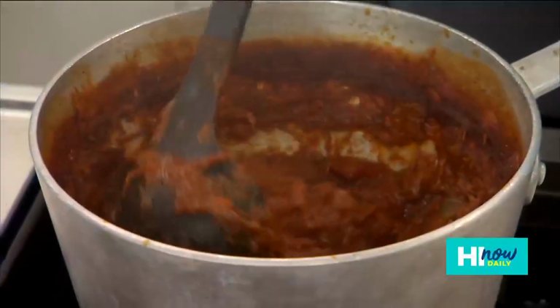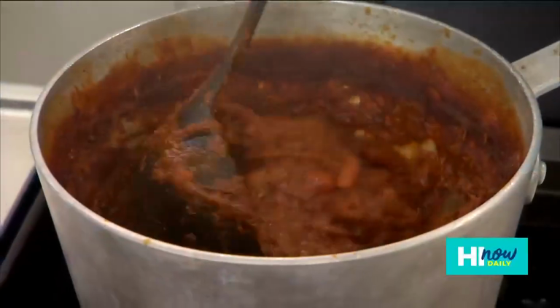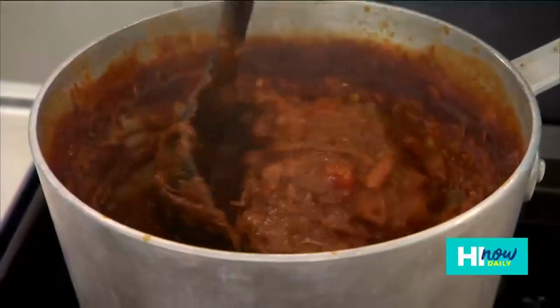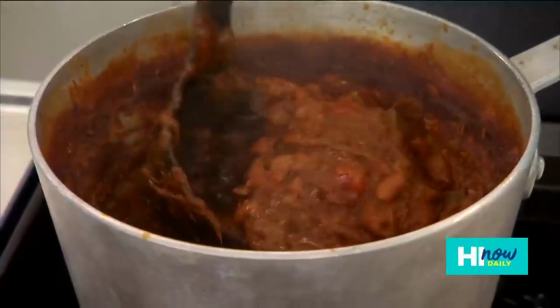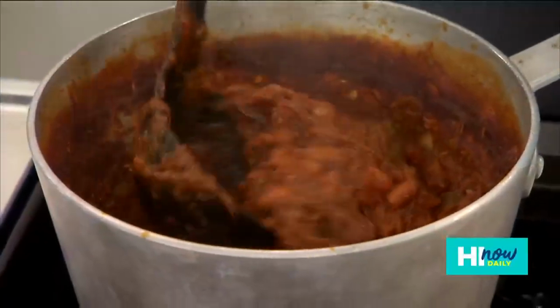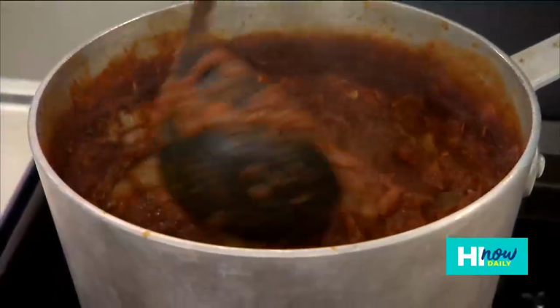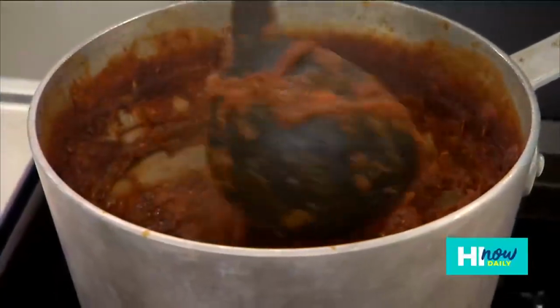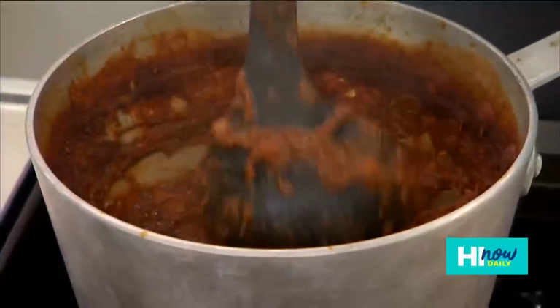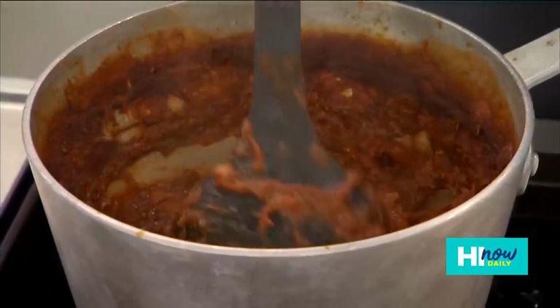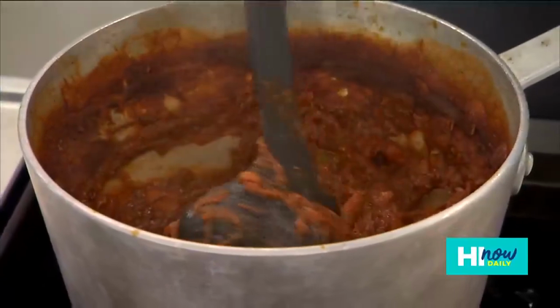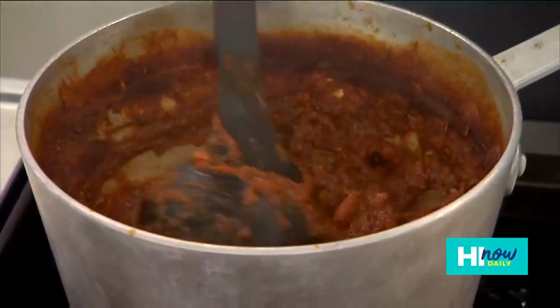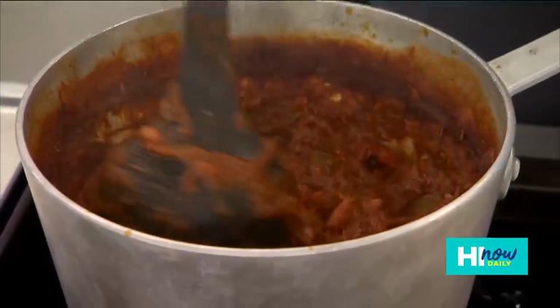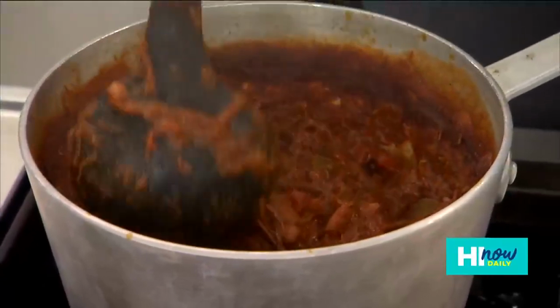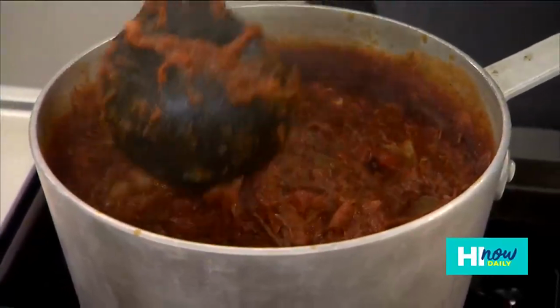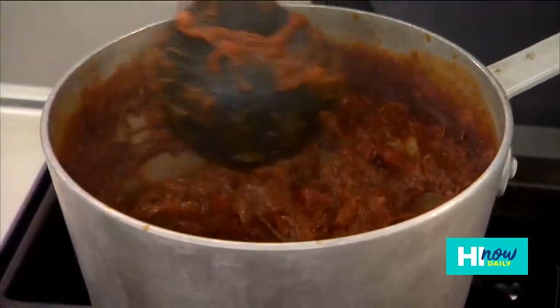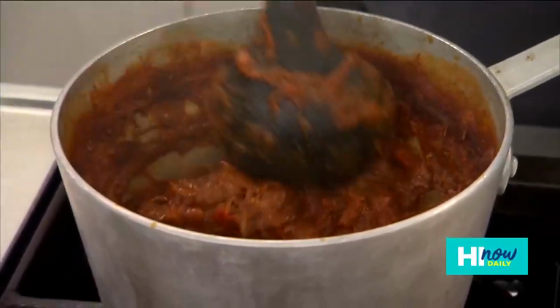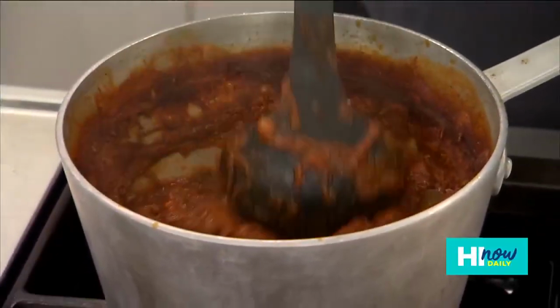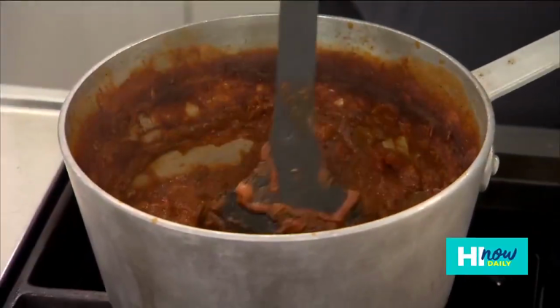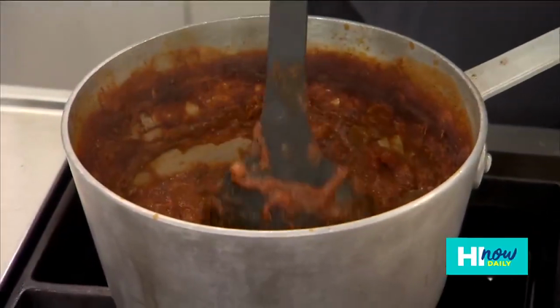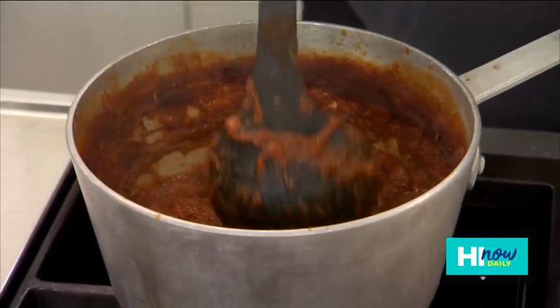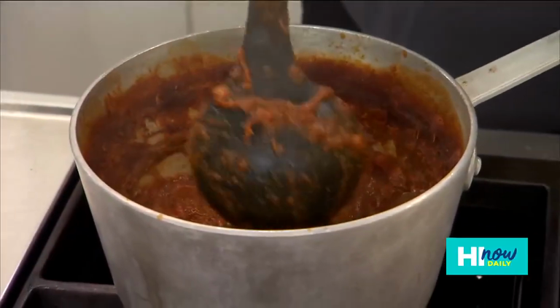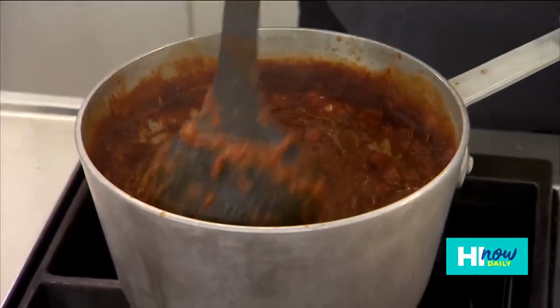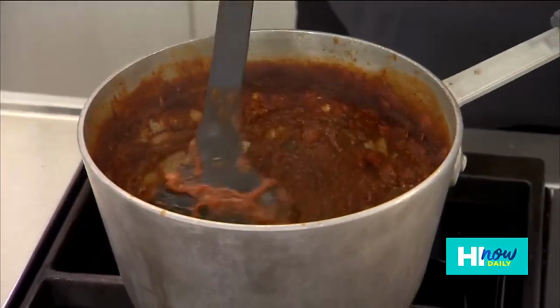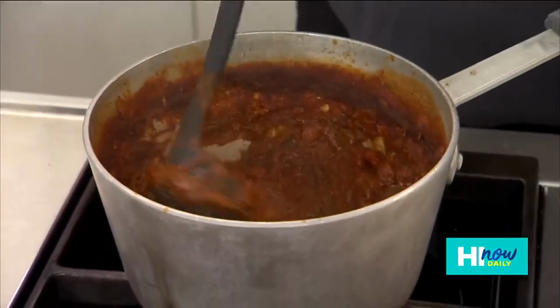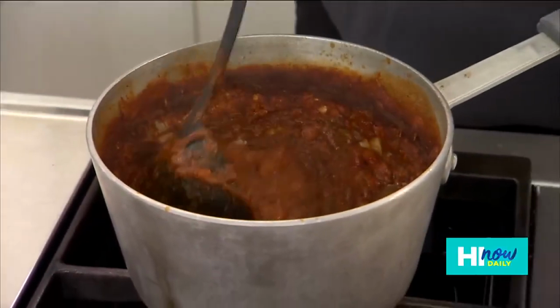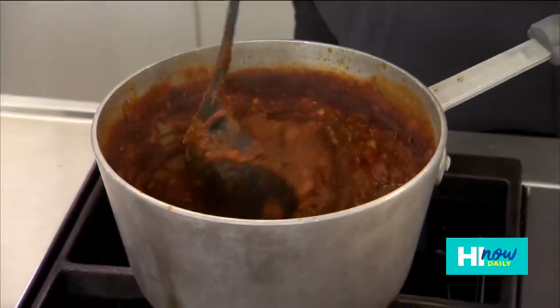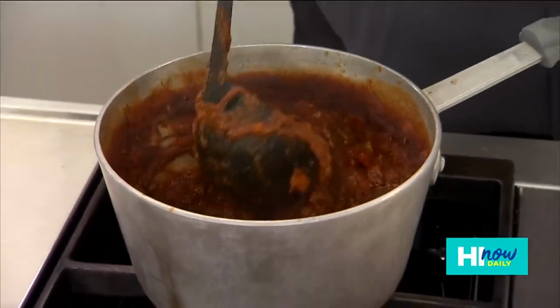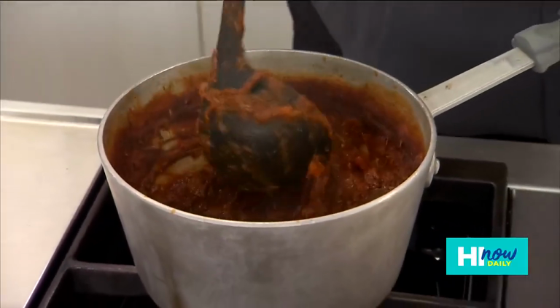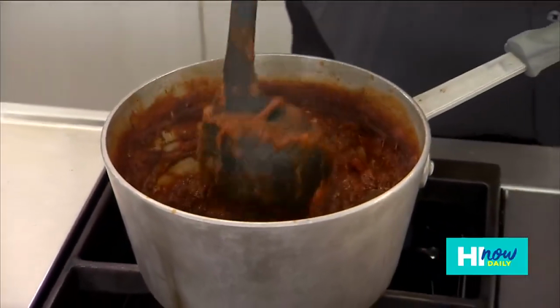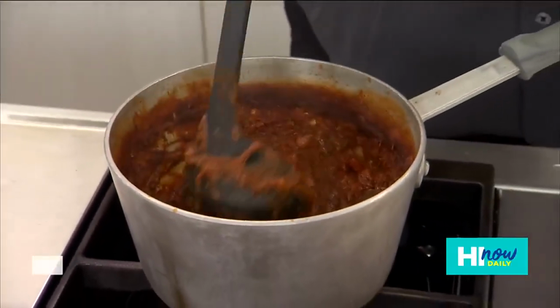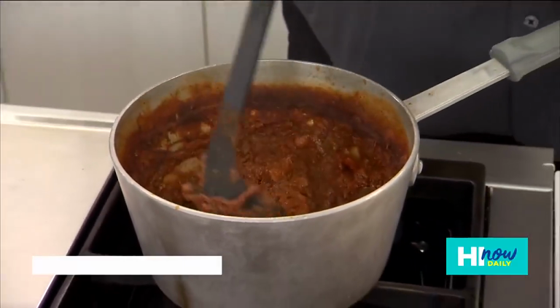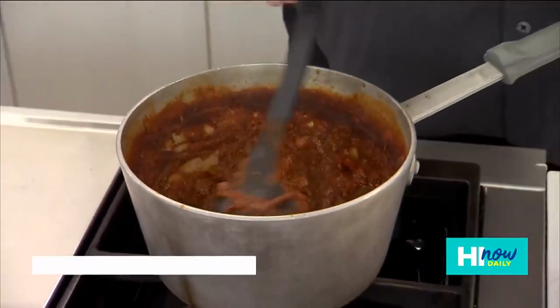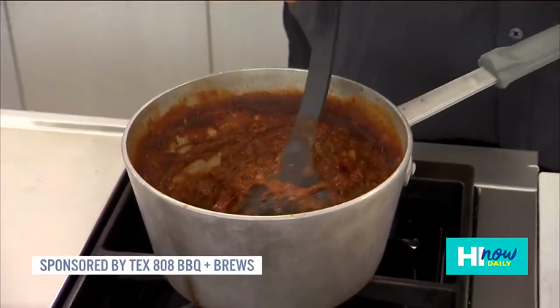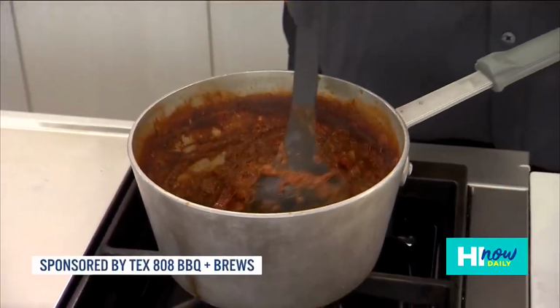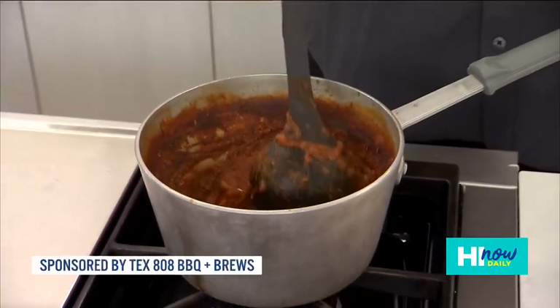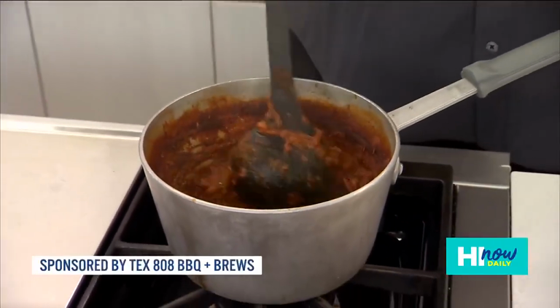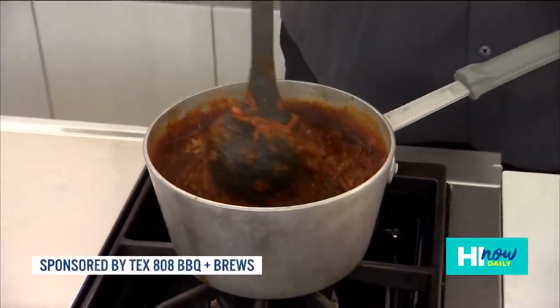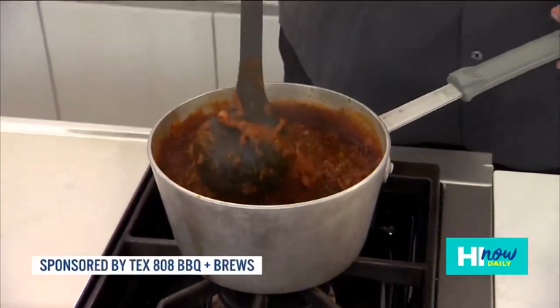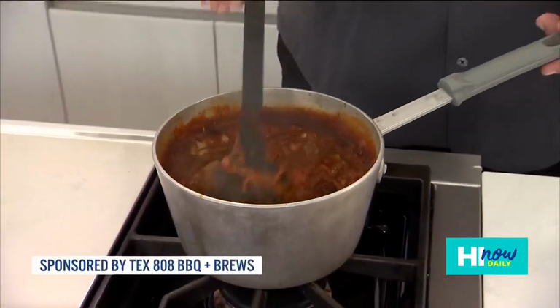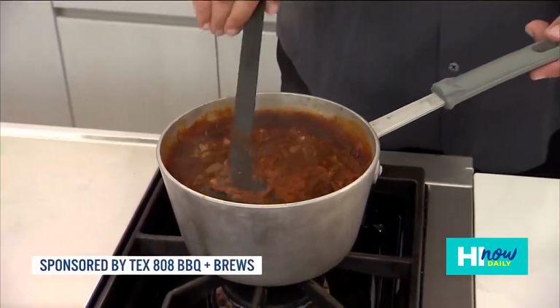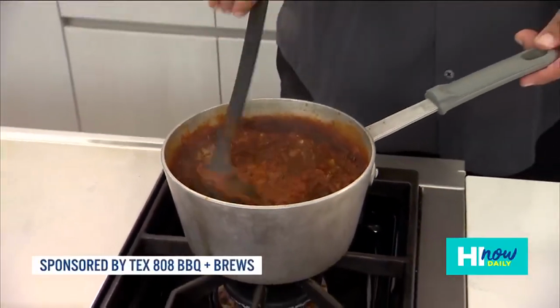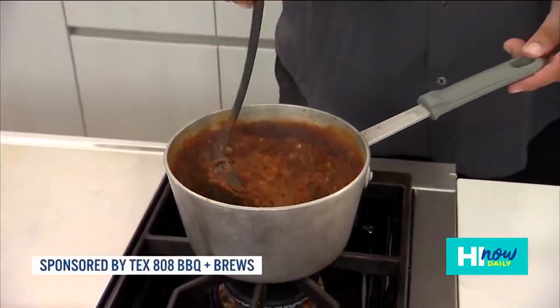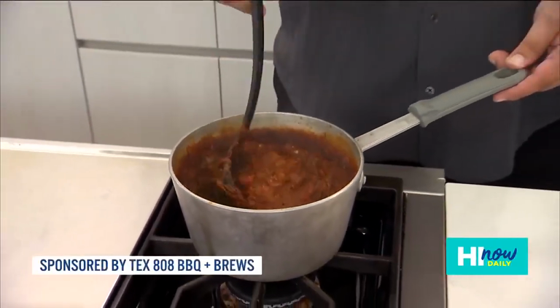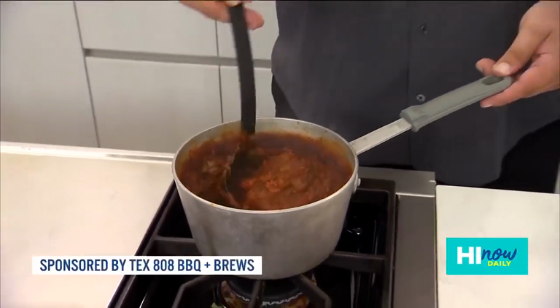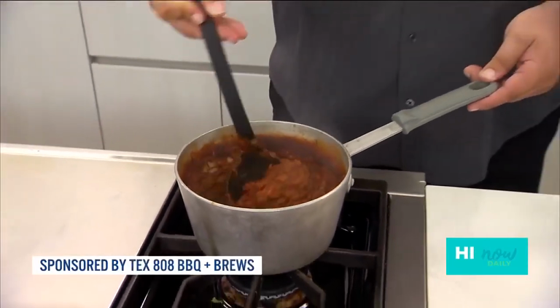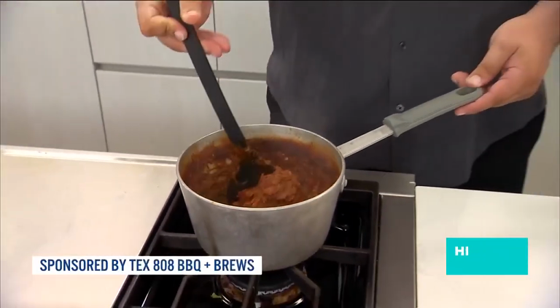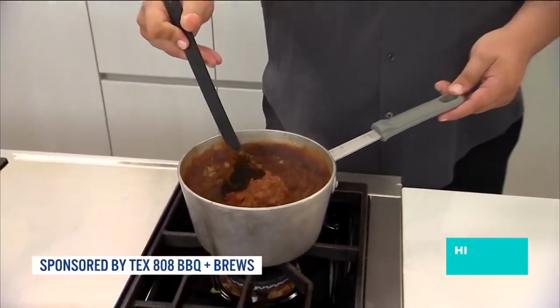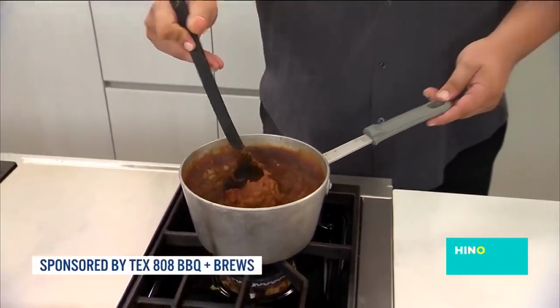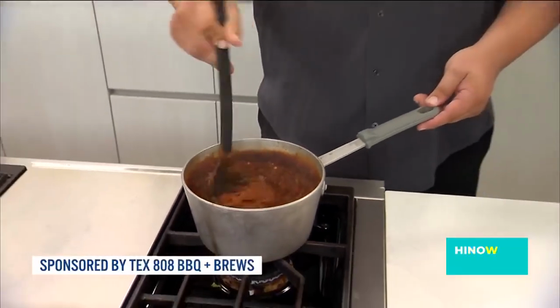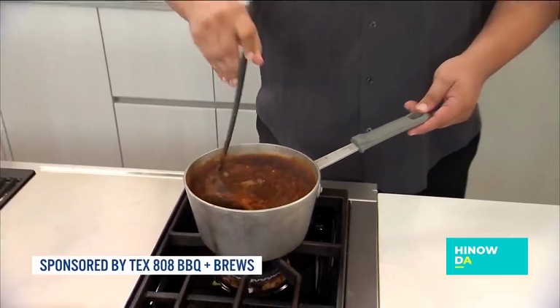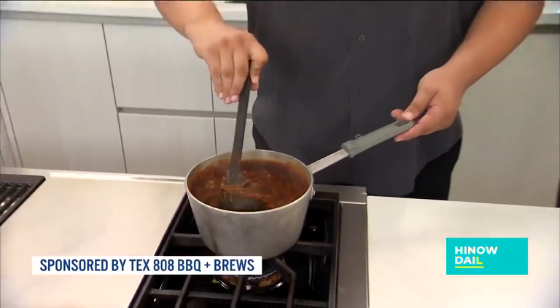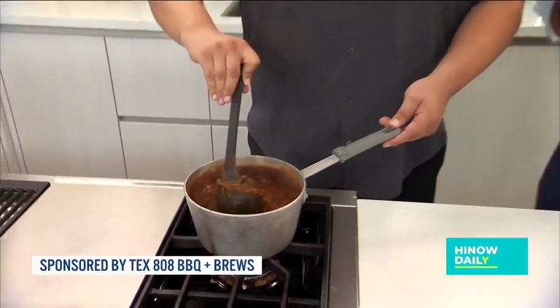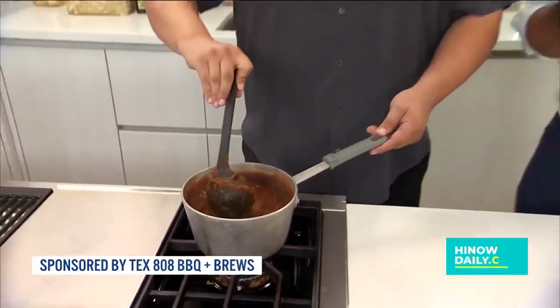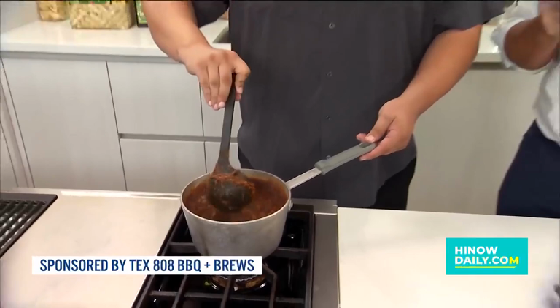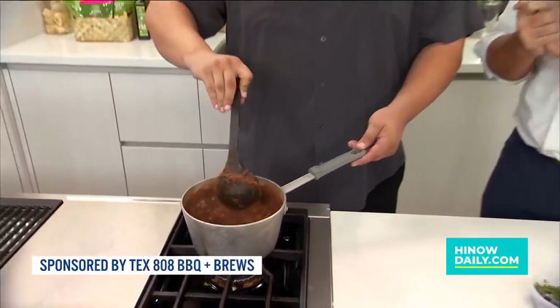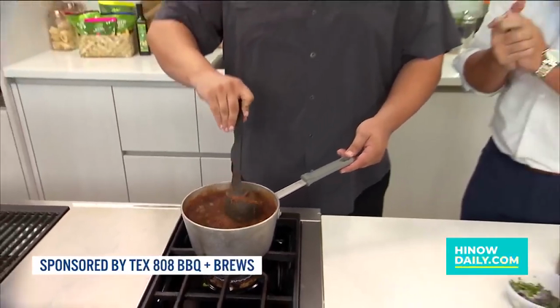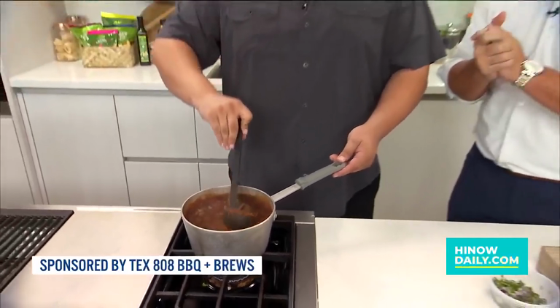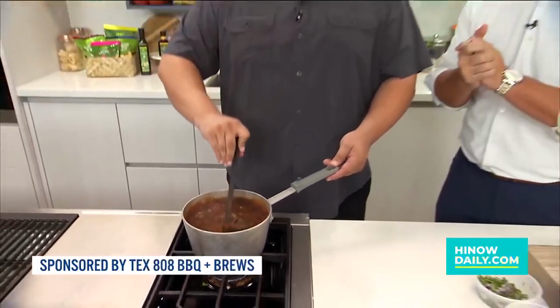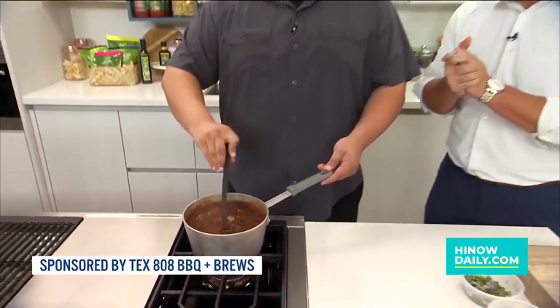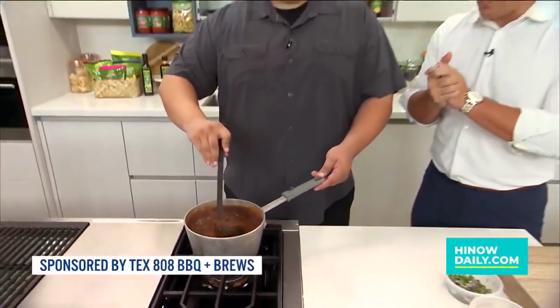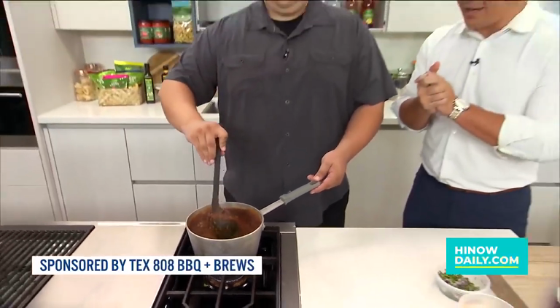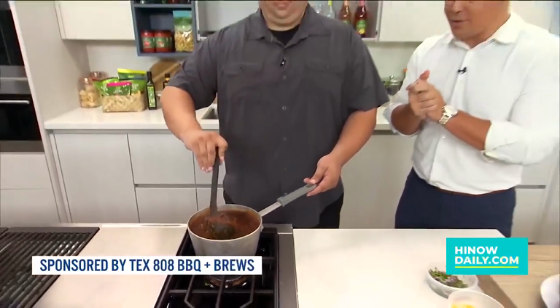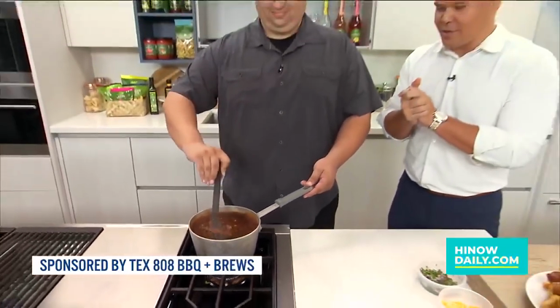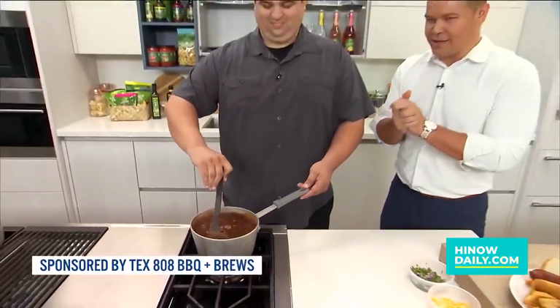How's it? Aloha gang. Welcome back to Hi-N-Out Daily. Okay, we're back here in the Hi-N-Out kitchen. We have Teran, the commander in beef from Tex808.